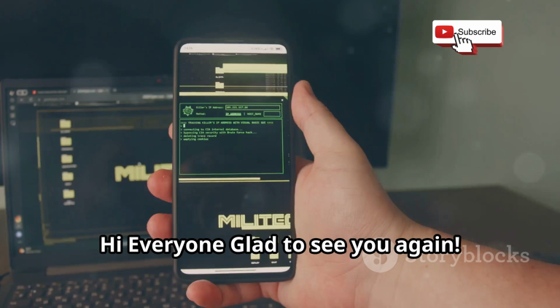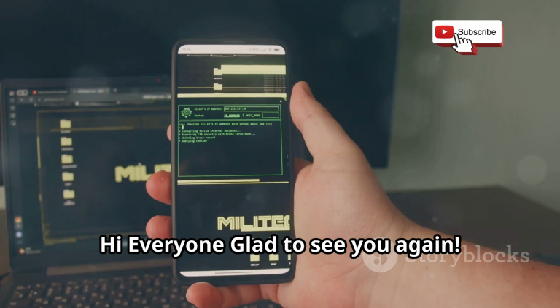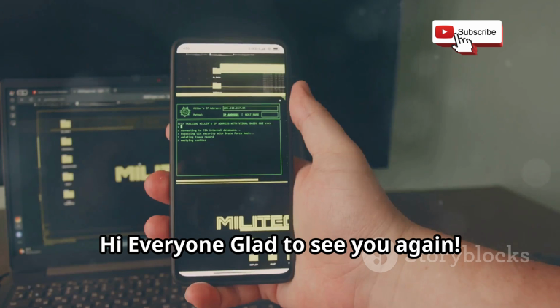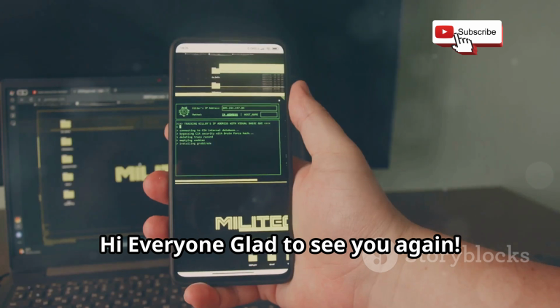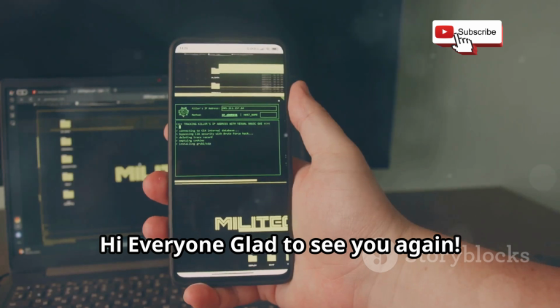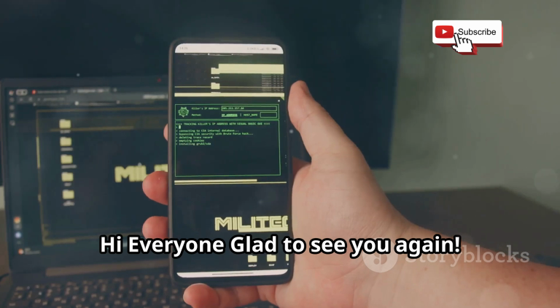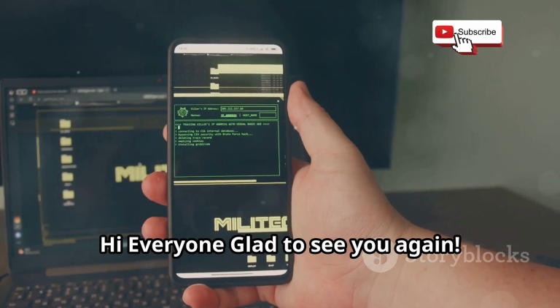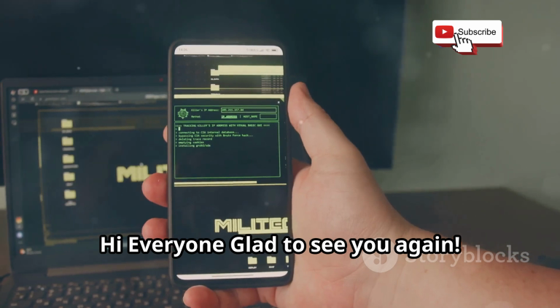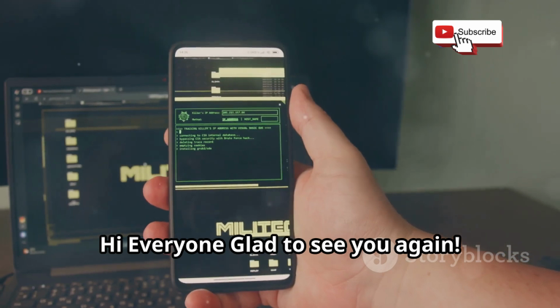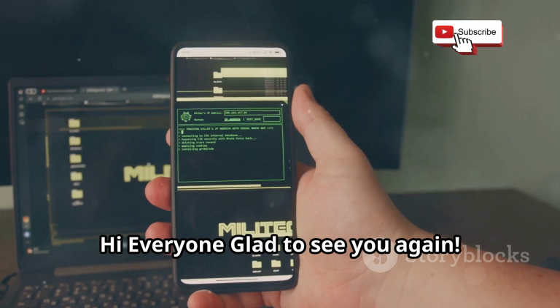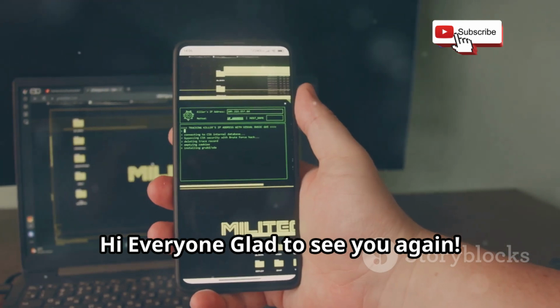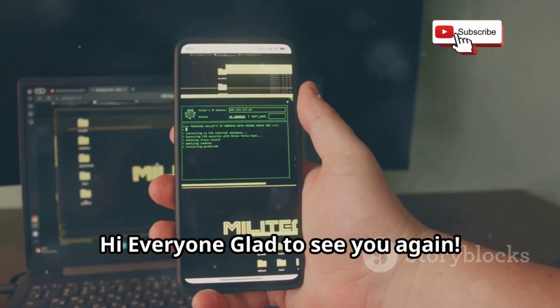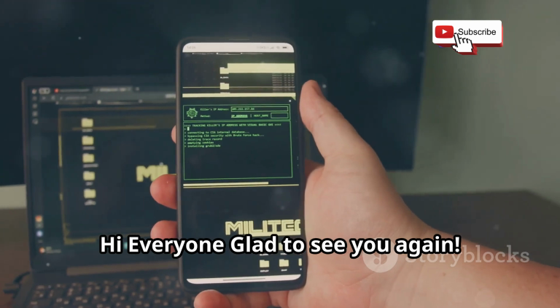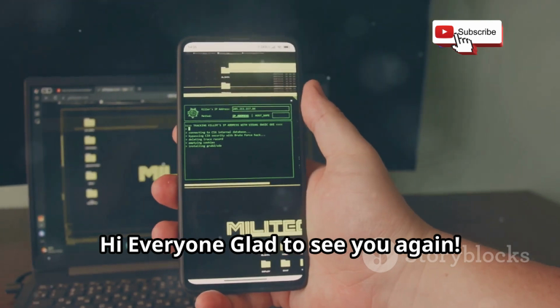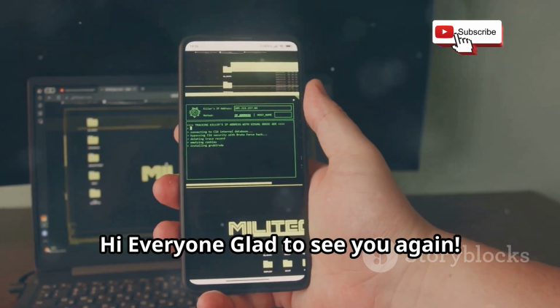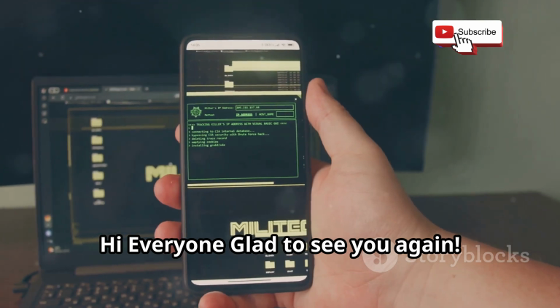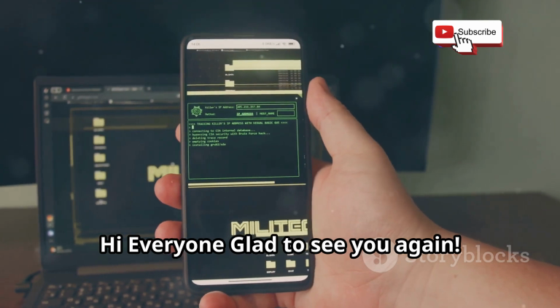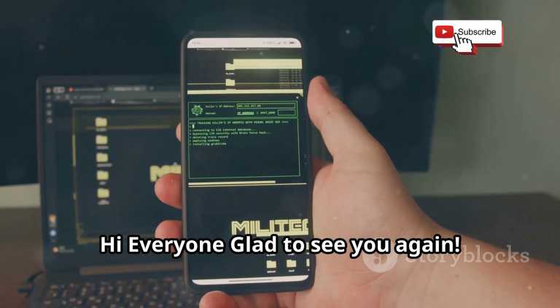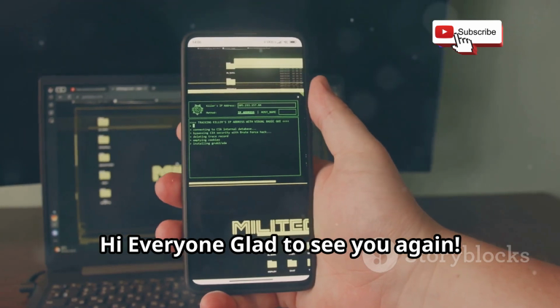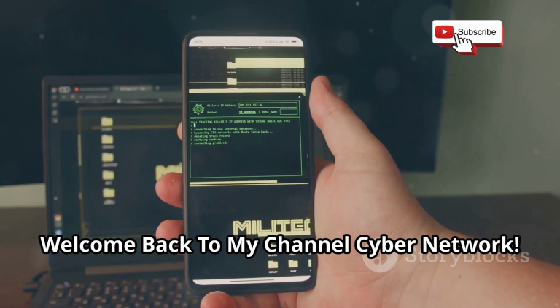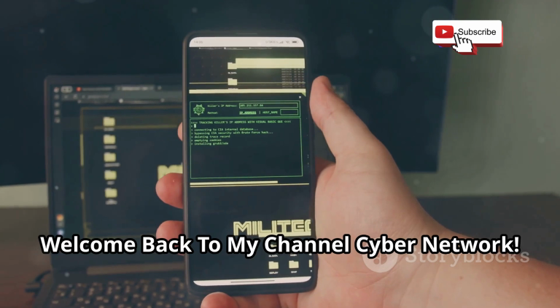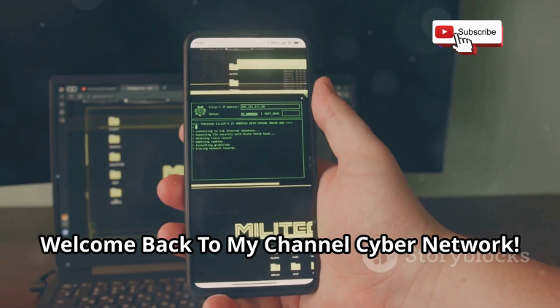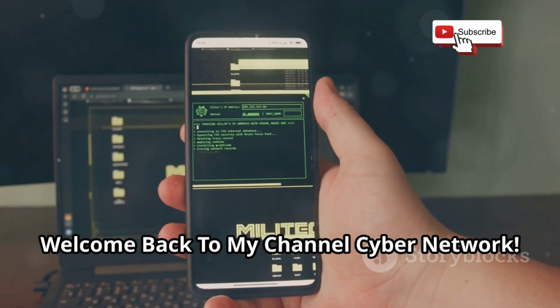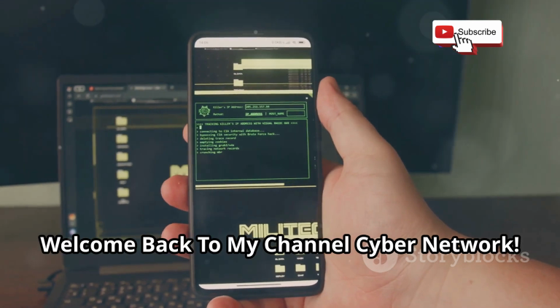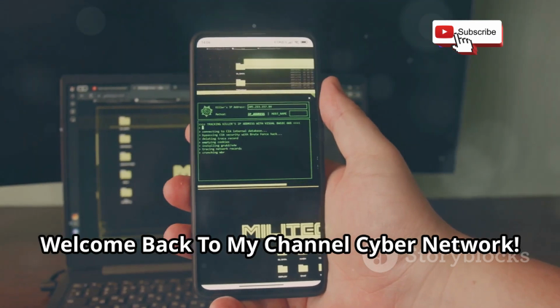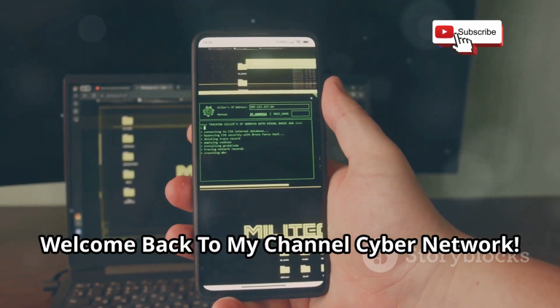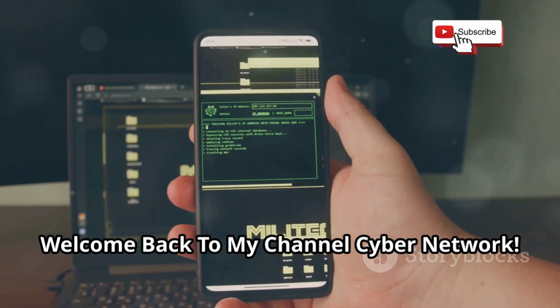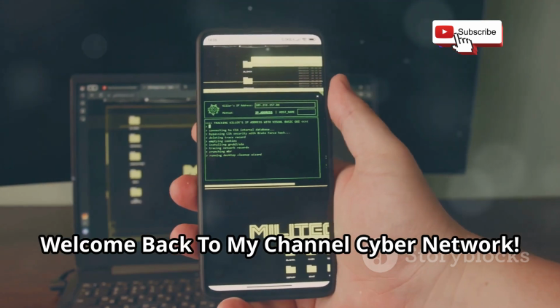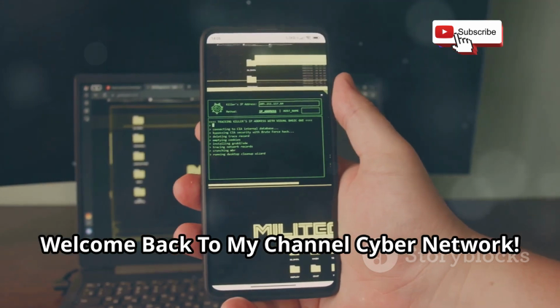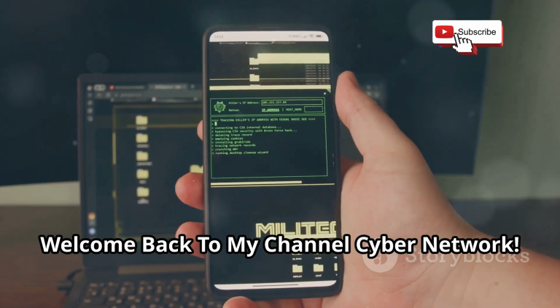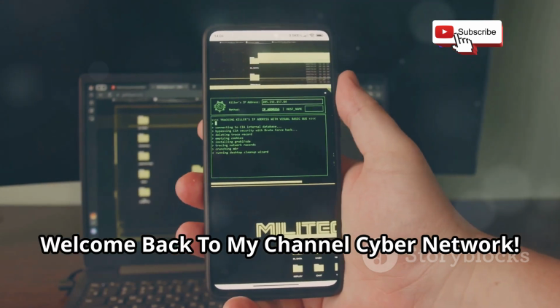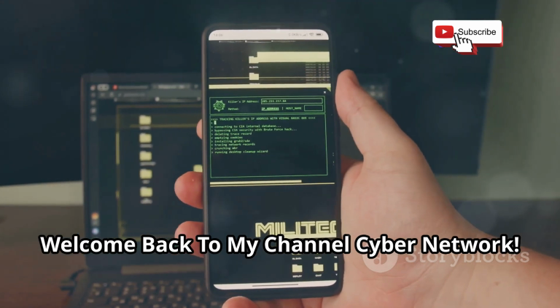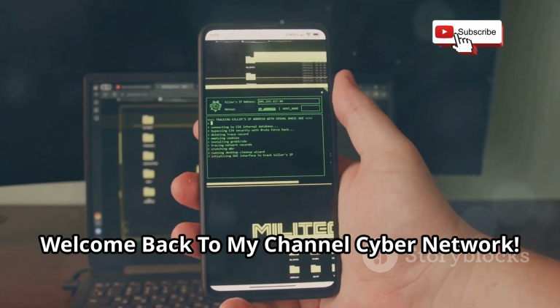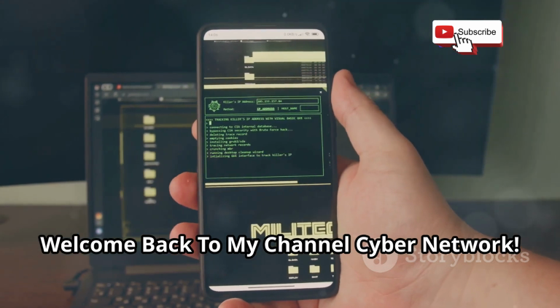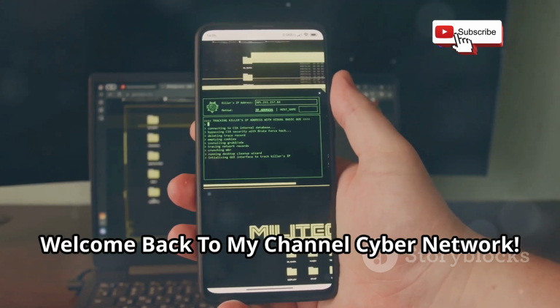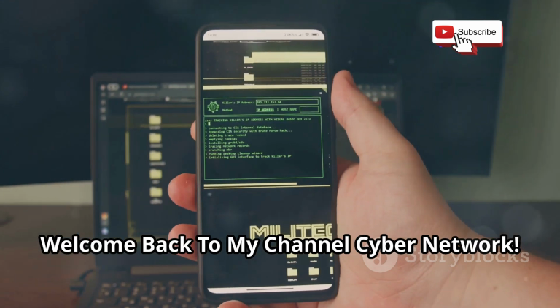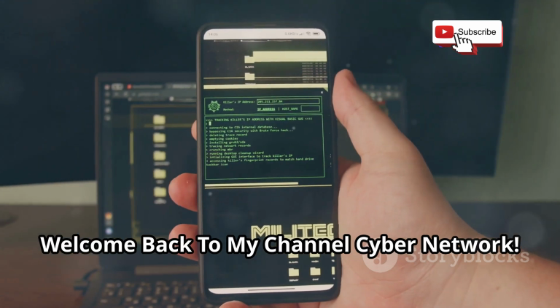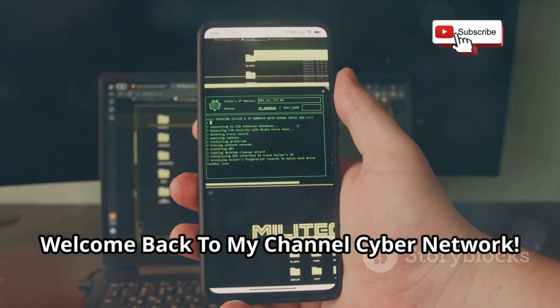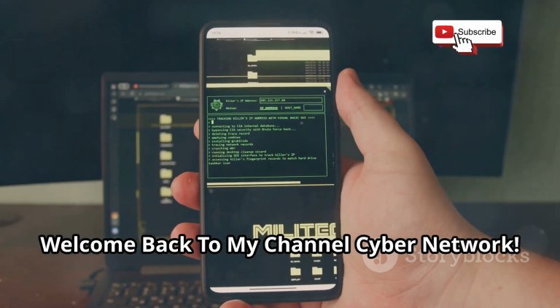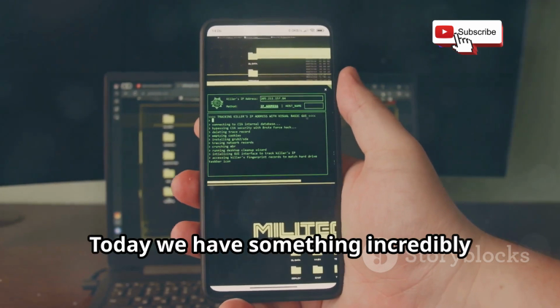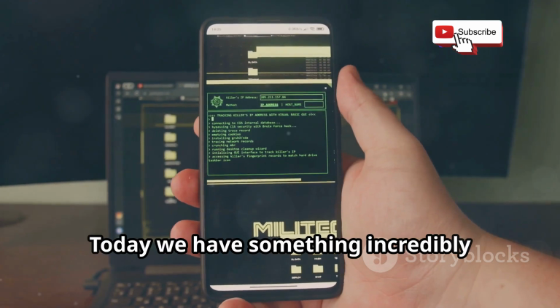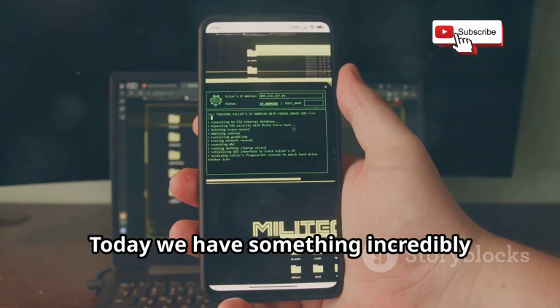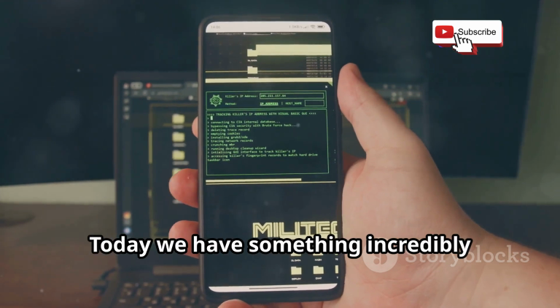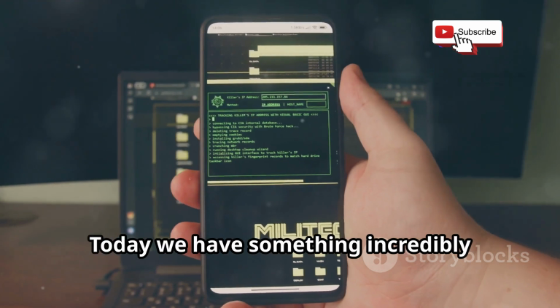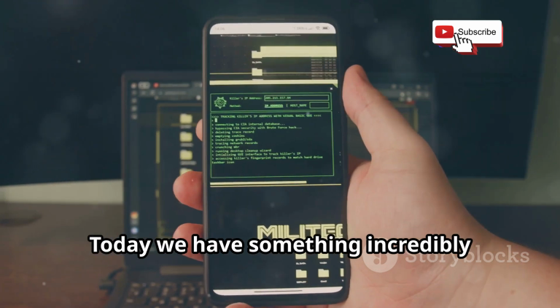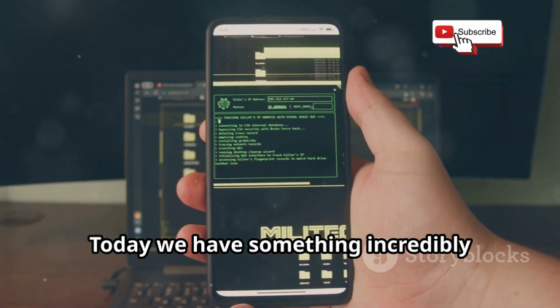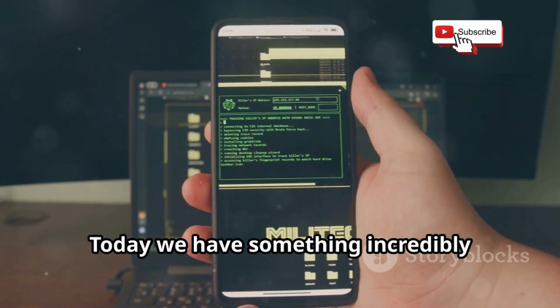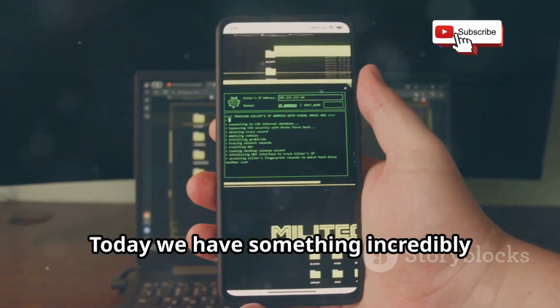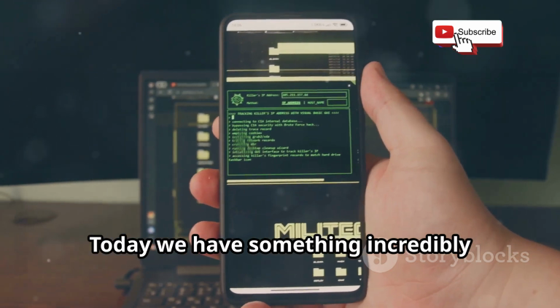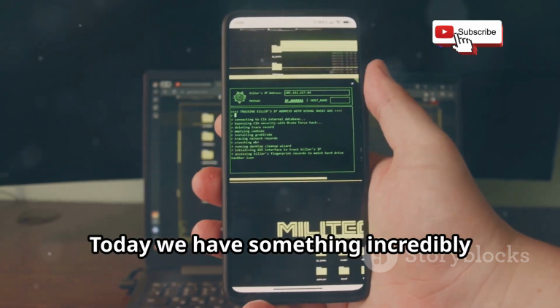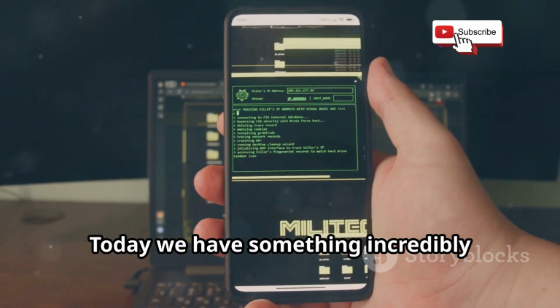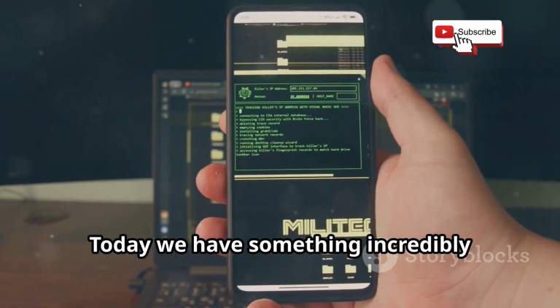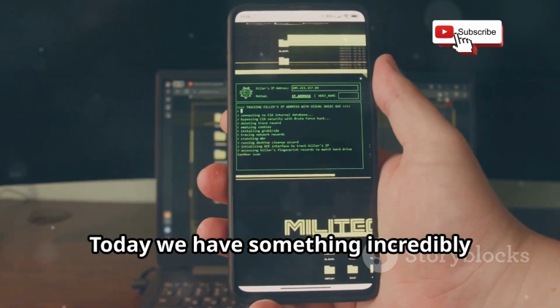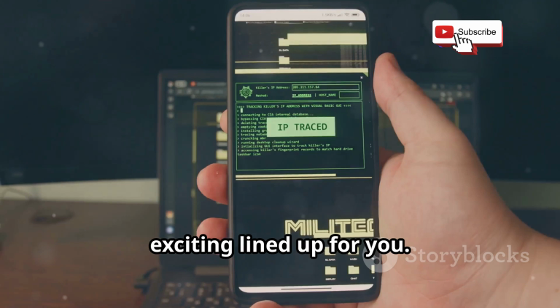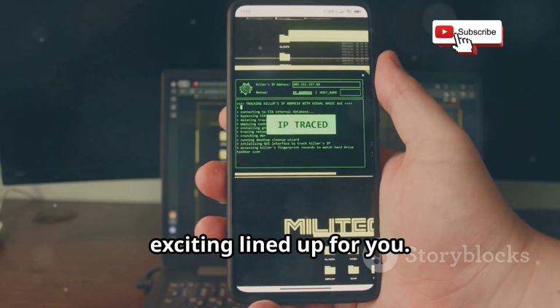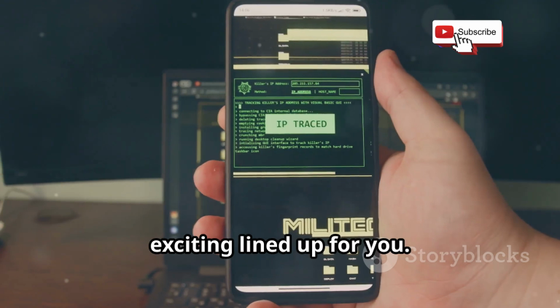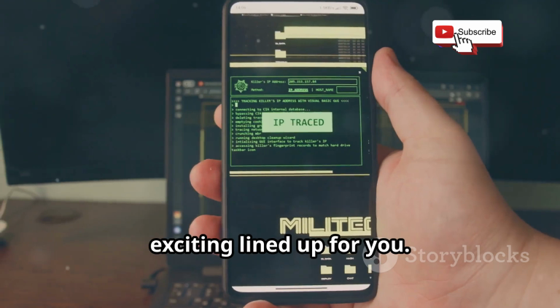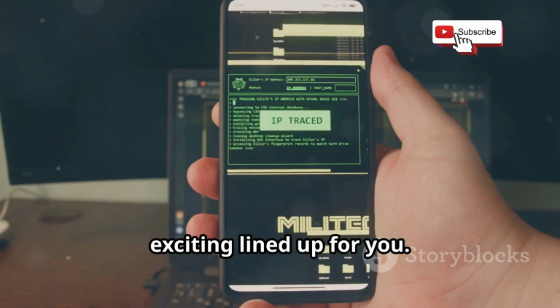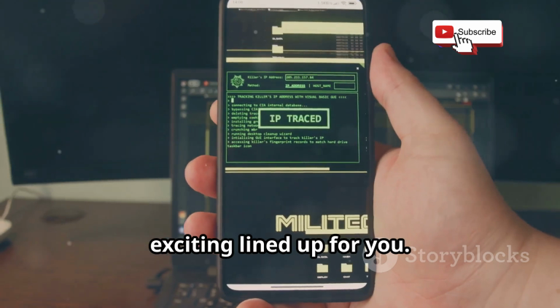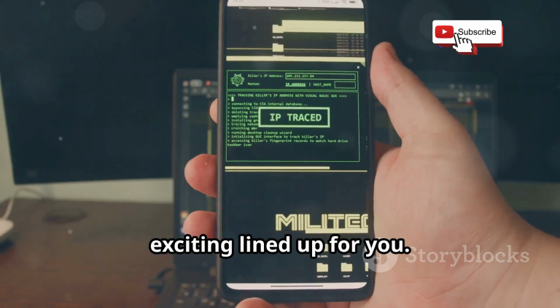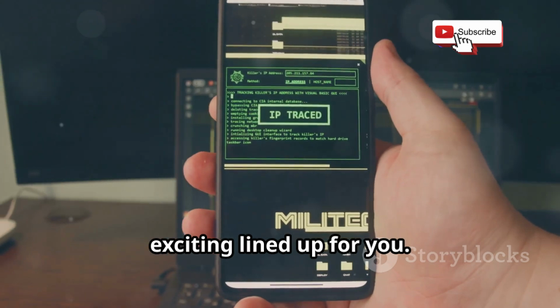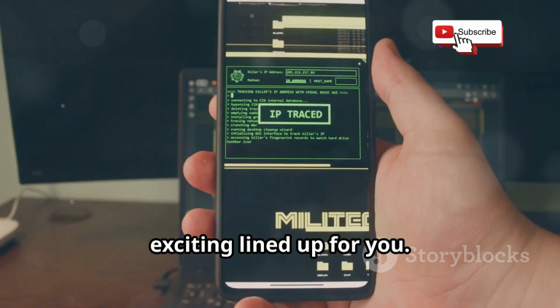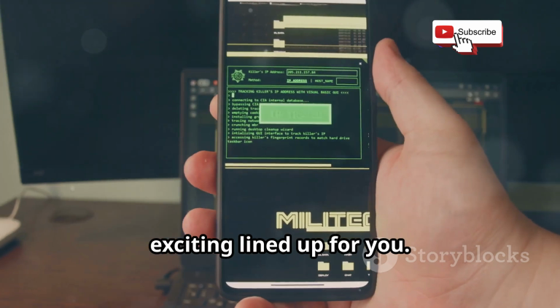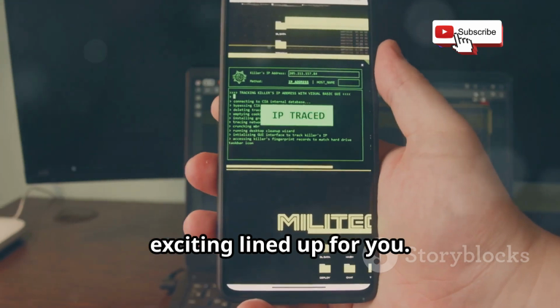Hi everyone, glad to see you again. Welcome back to my channel Cyber Network. Today we have something incredibly exciting lined up for you.